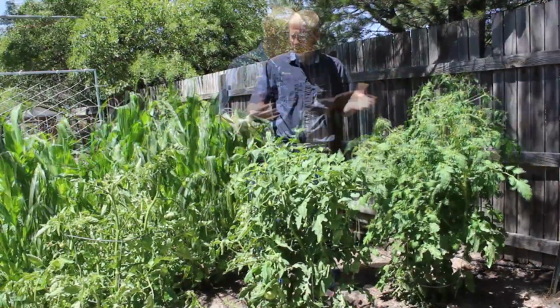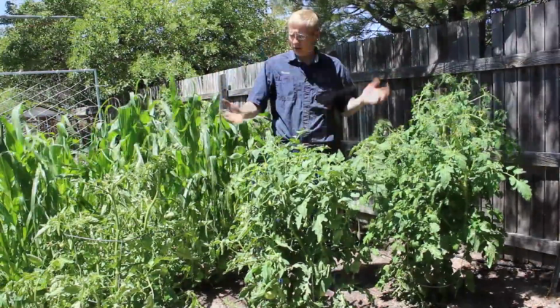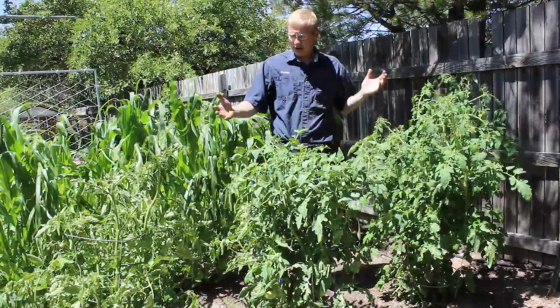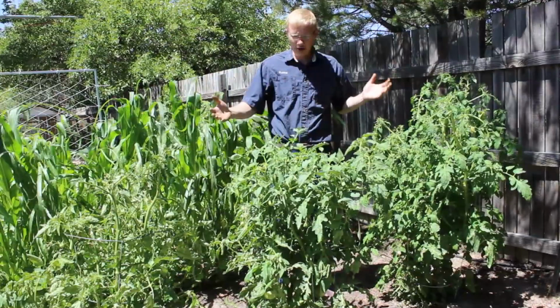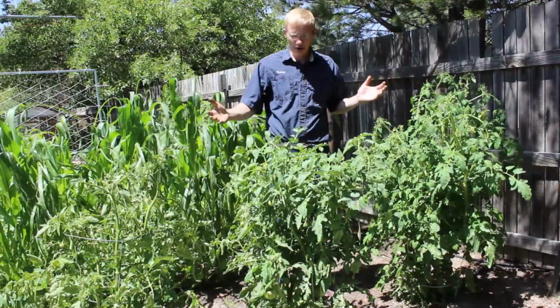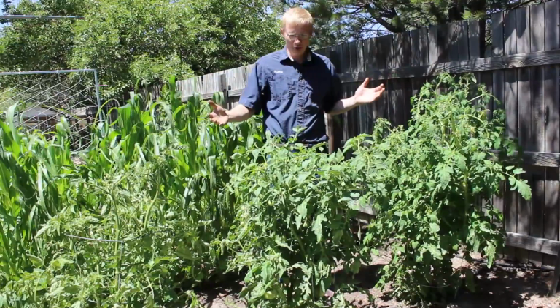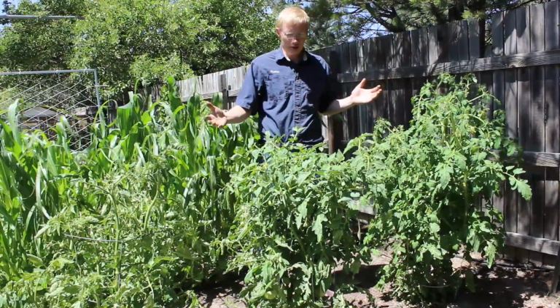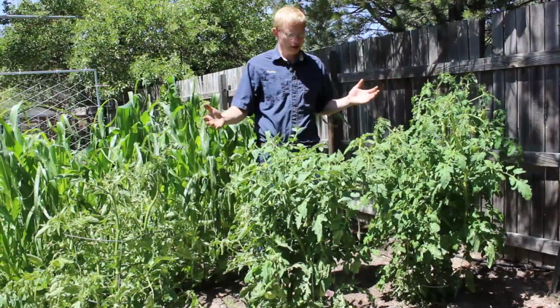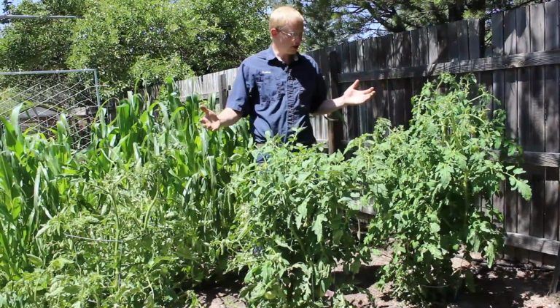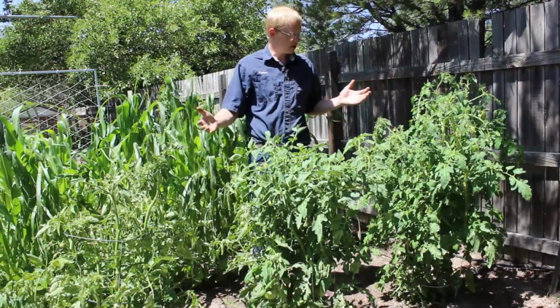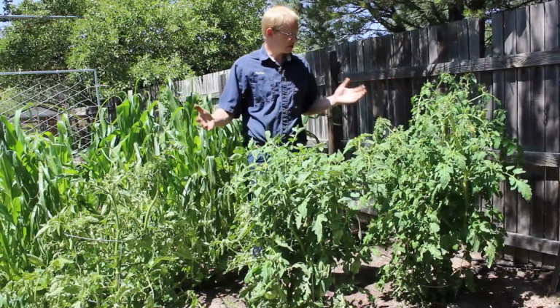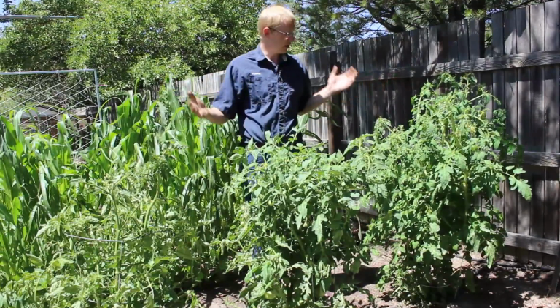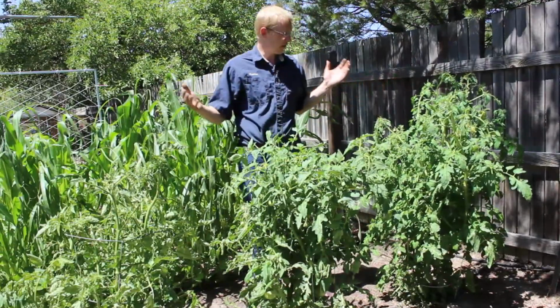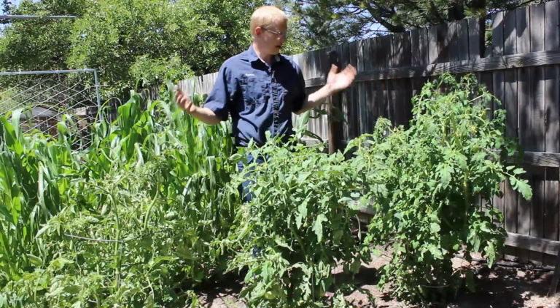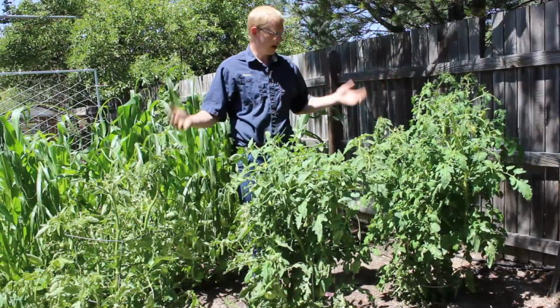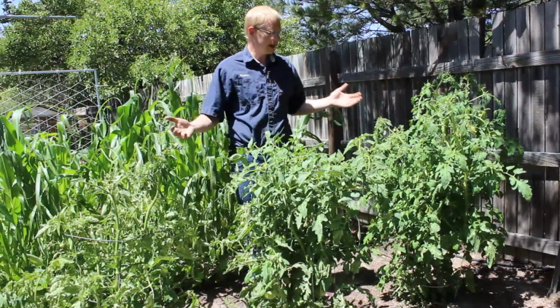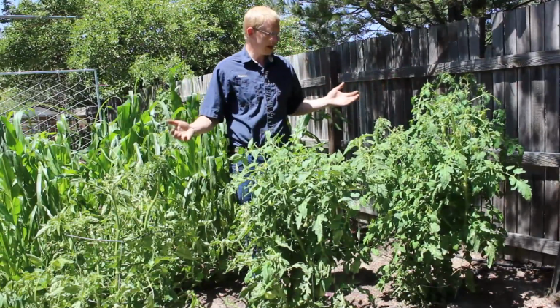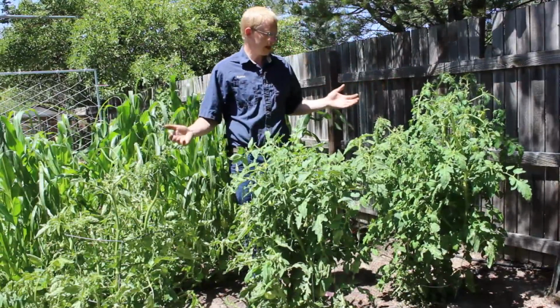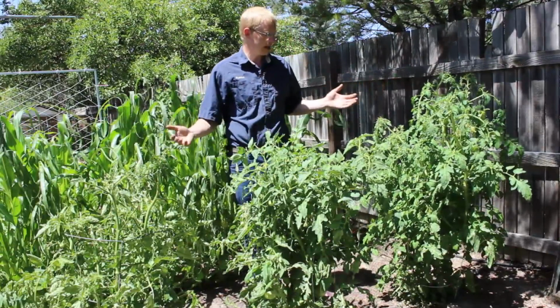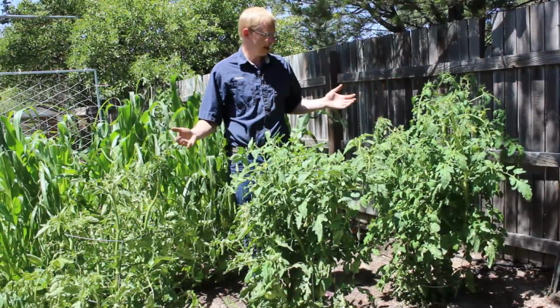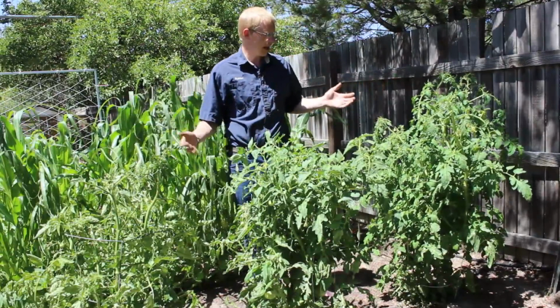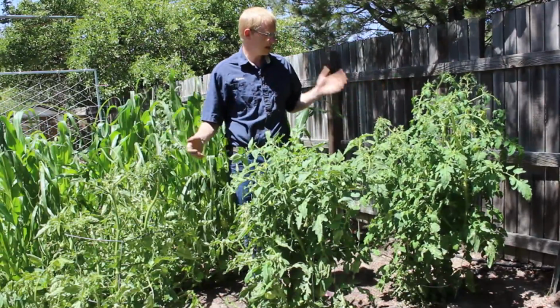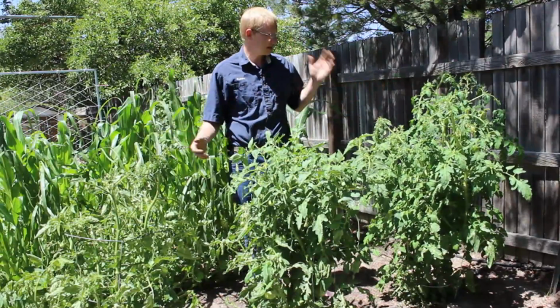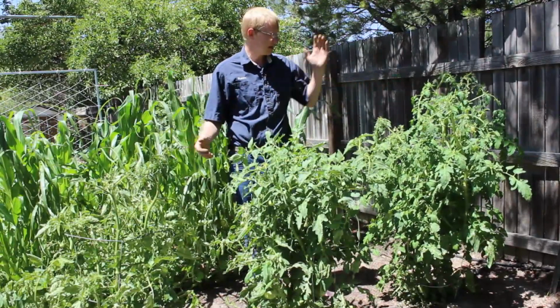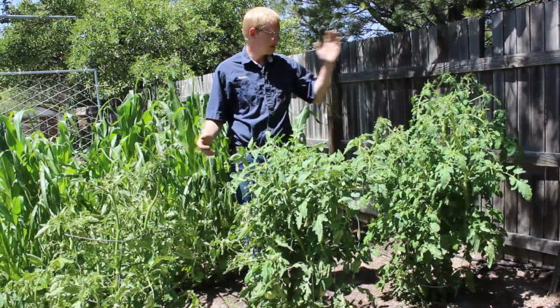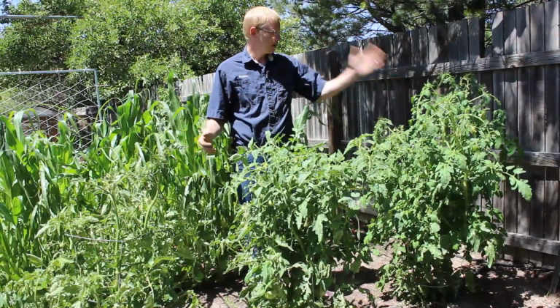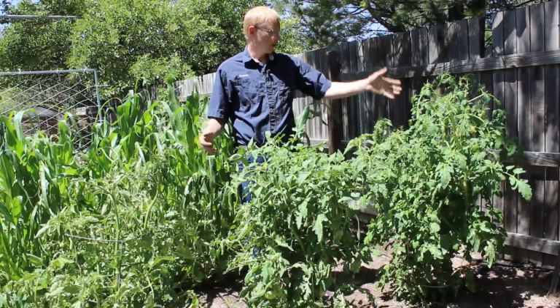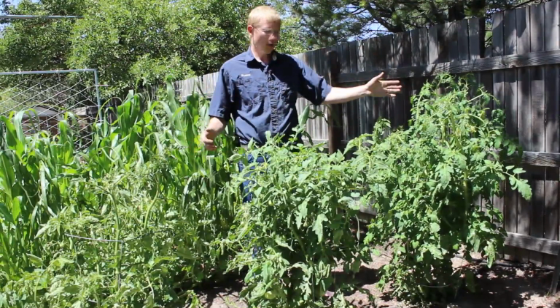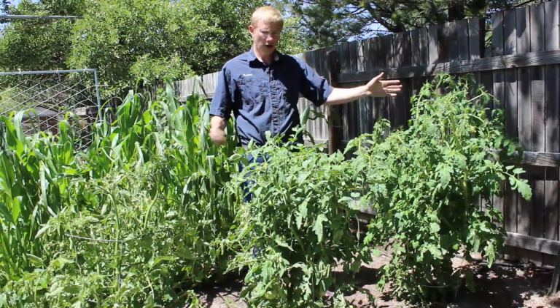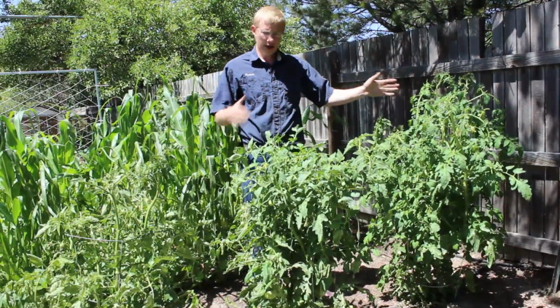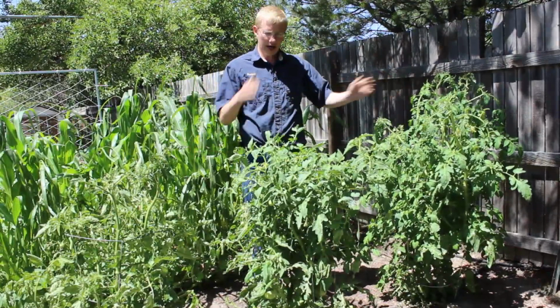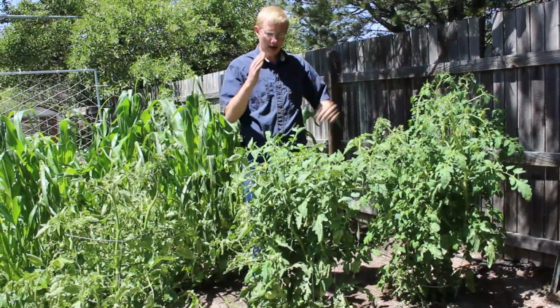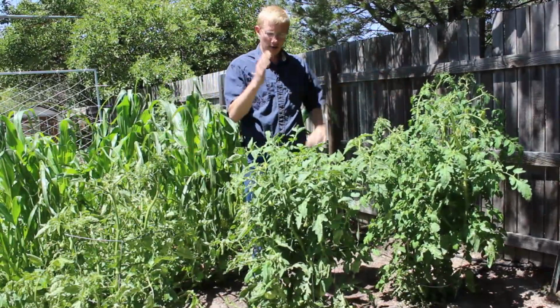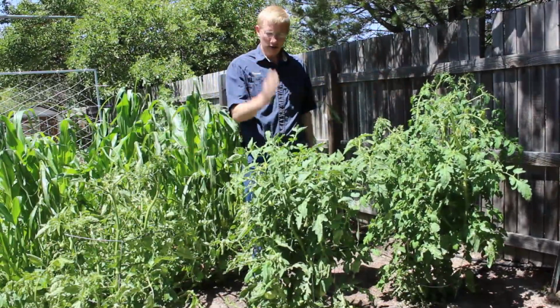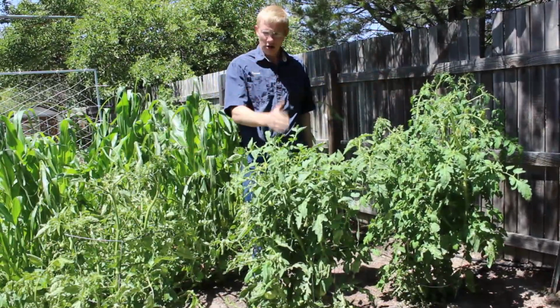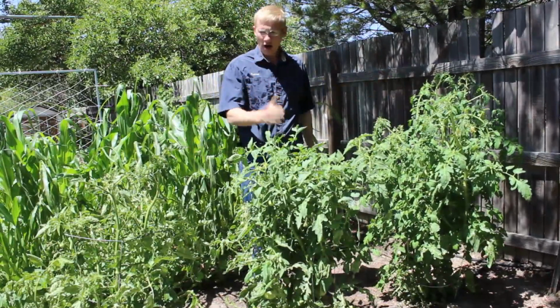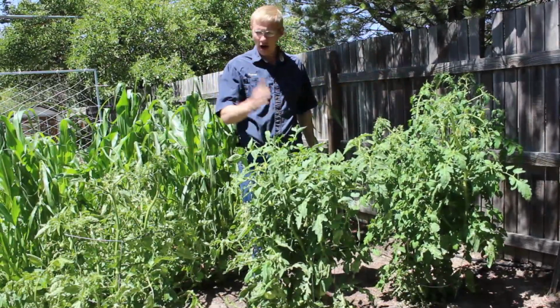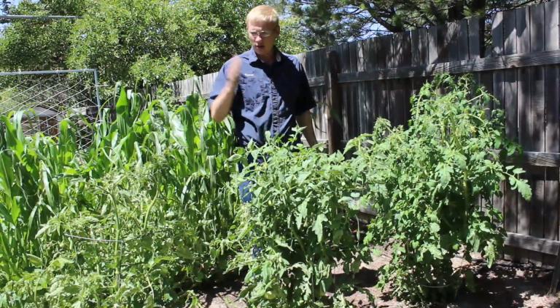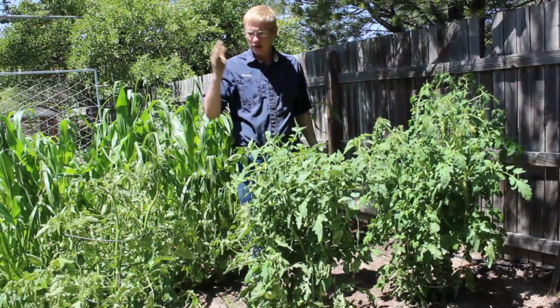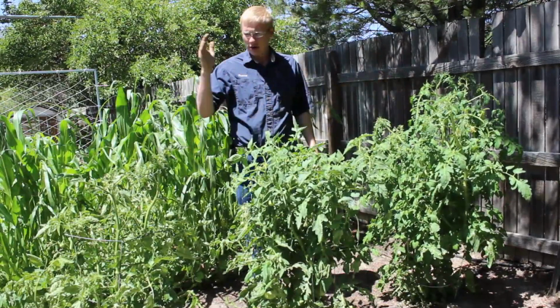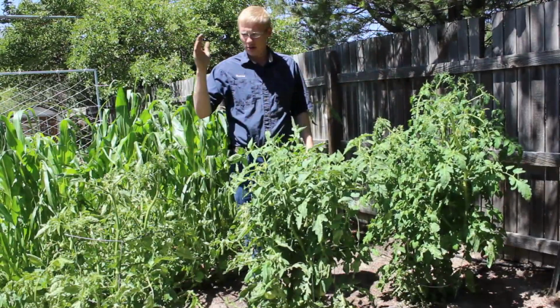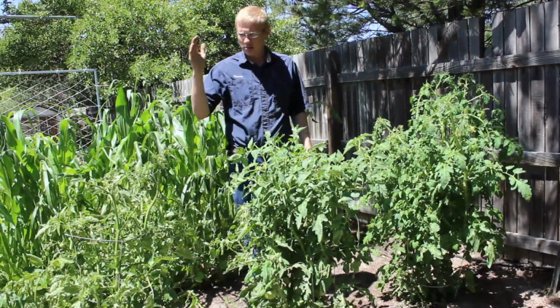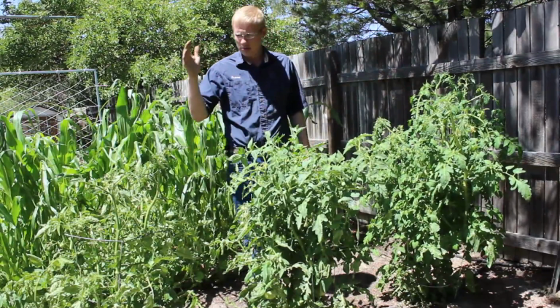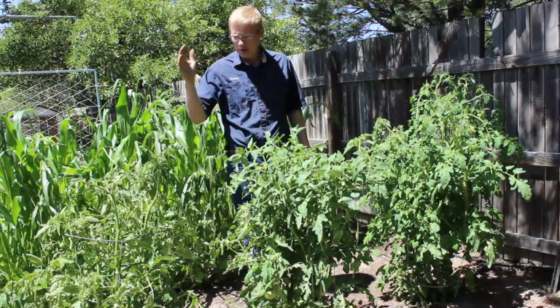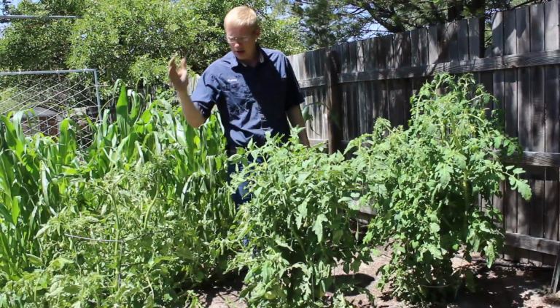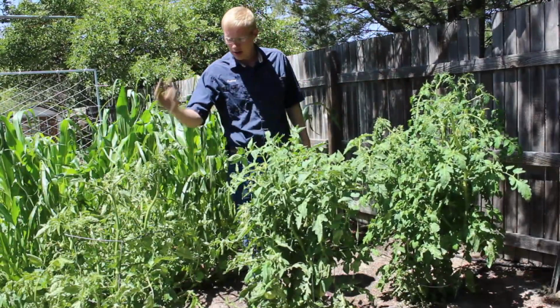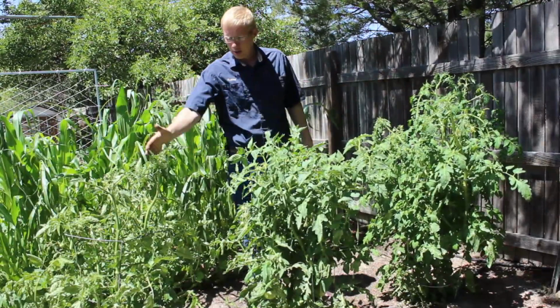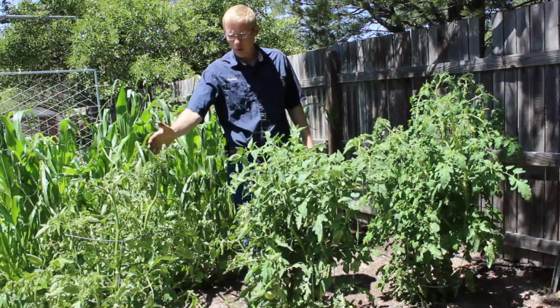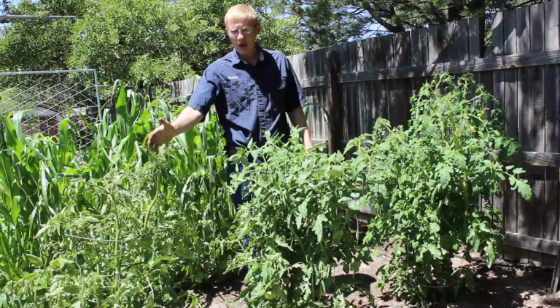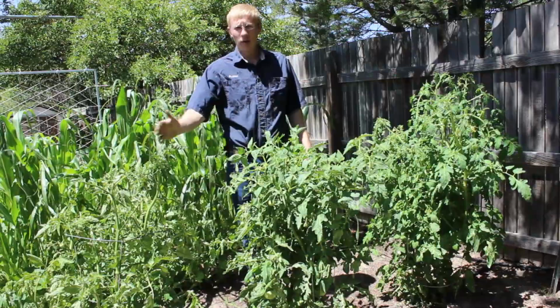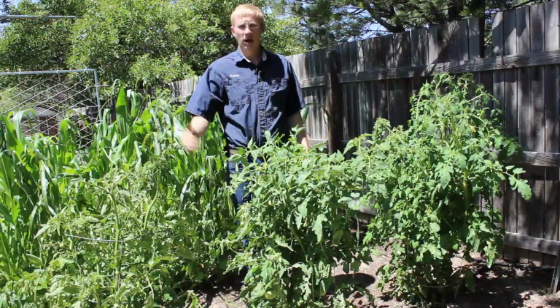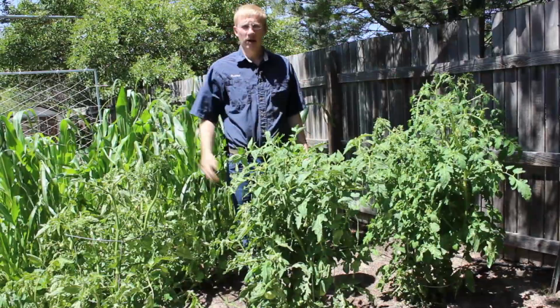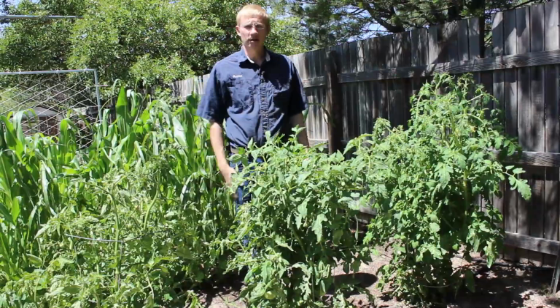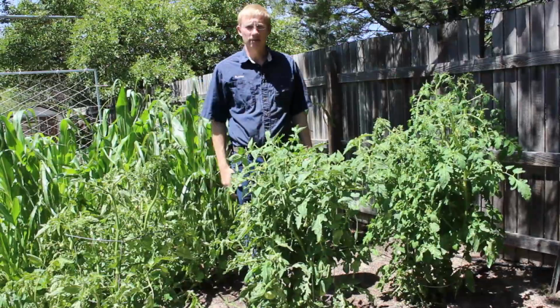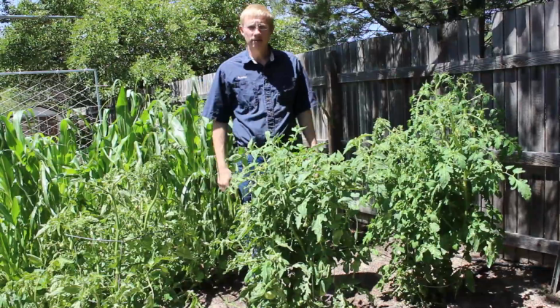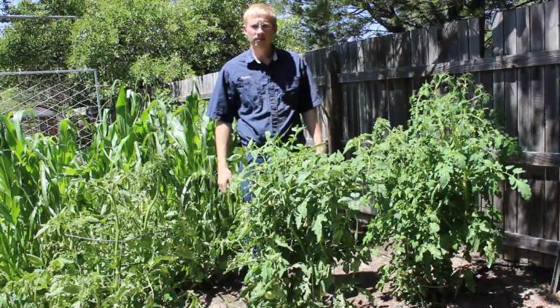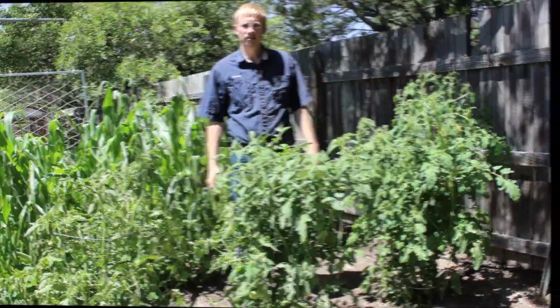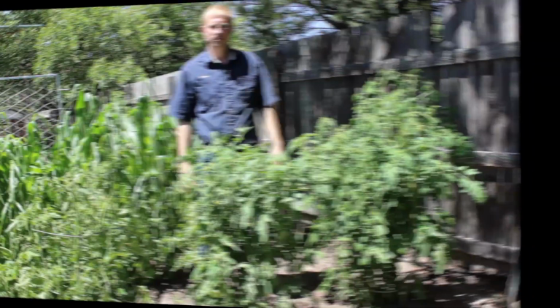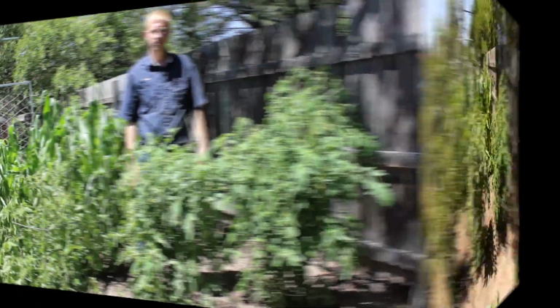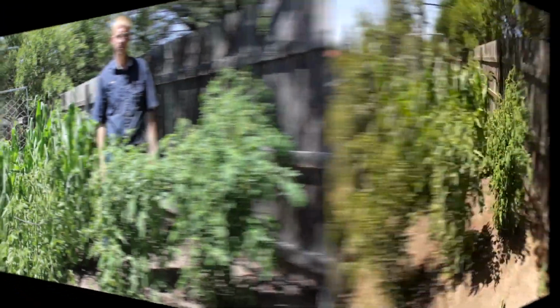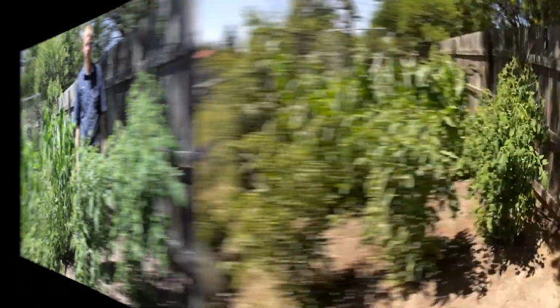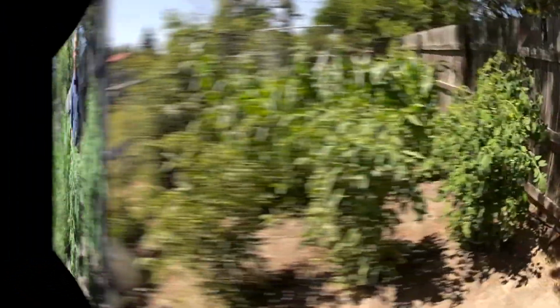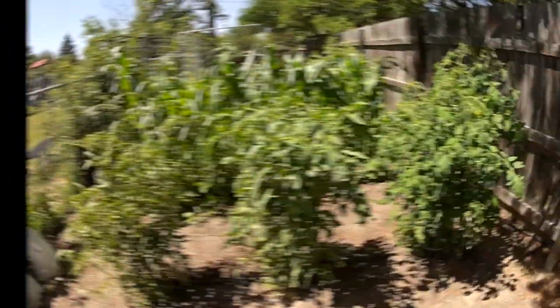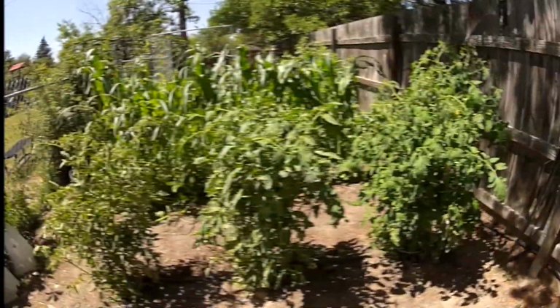So here are the results of our head-to-head test: Grow It Now, Aquadome, Wall of Water.